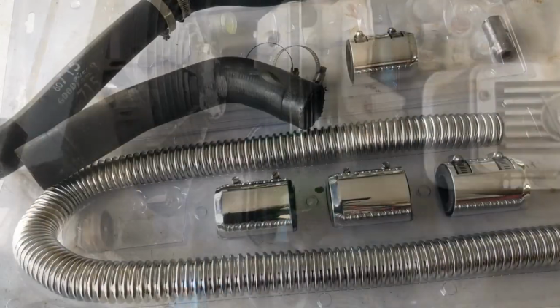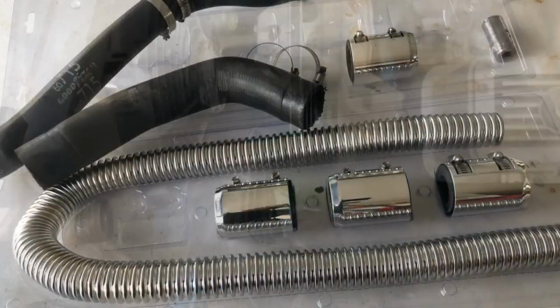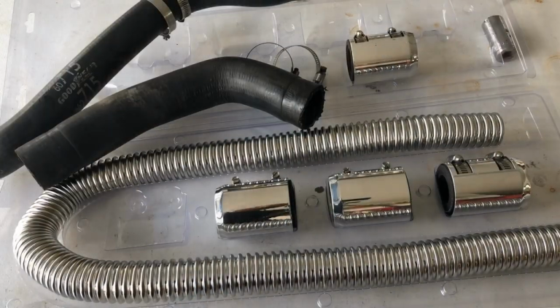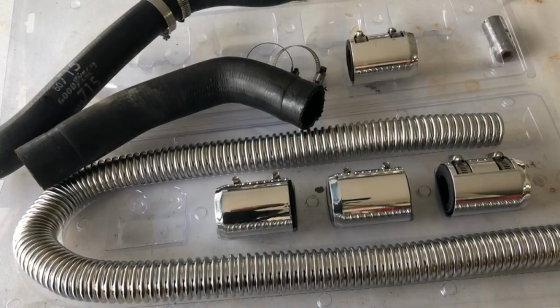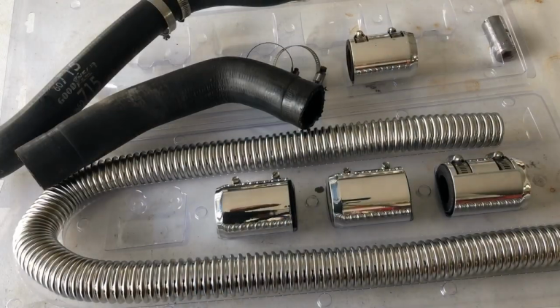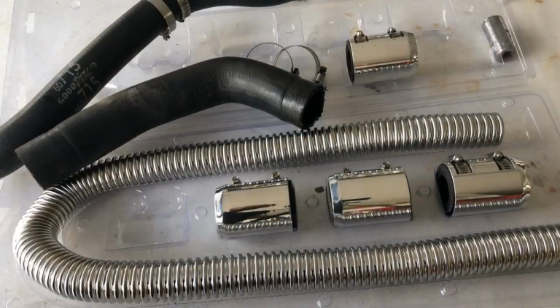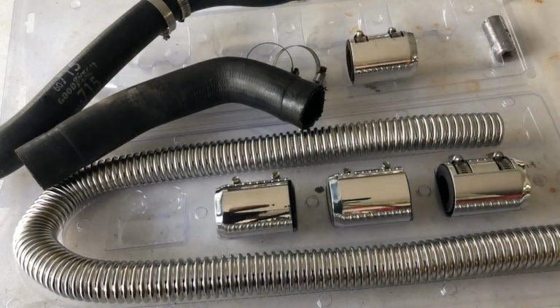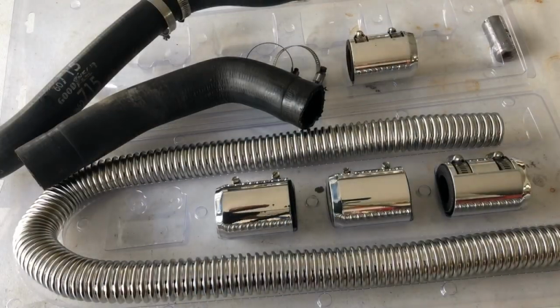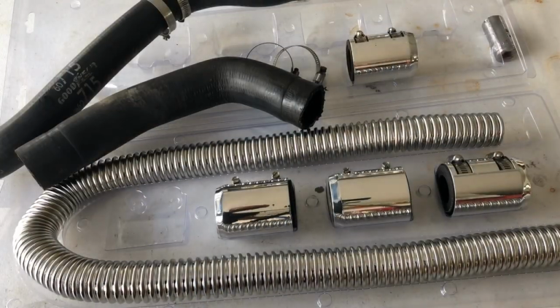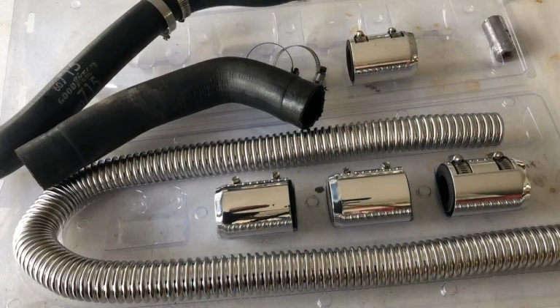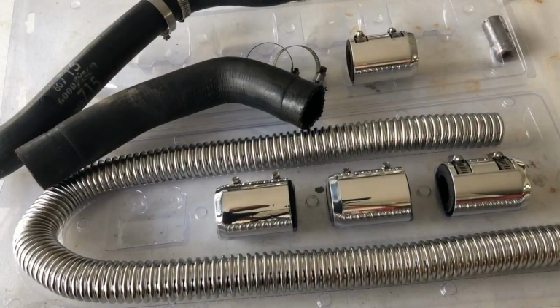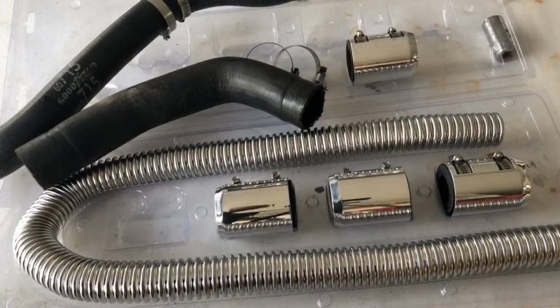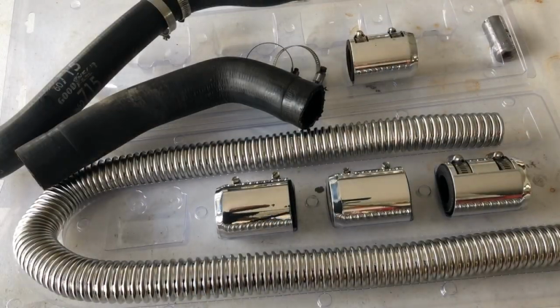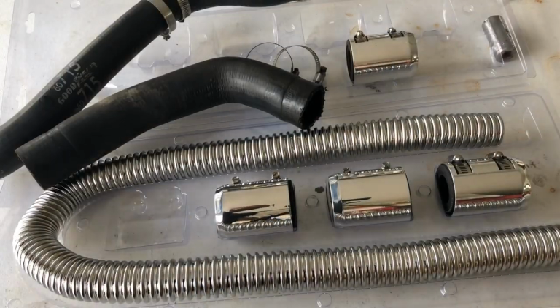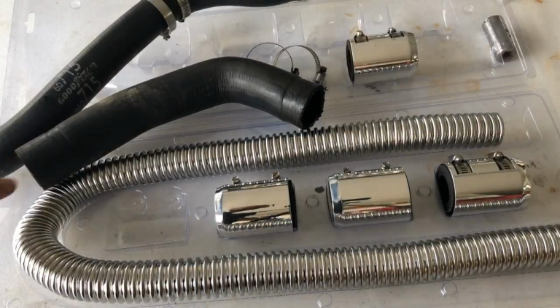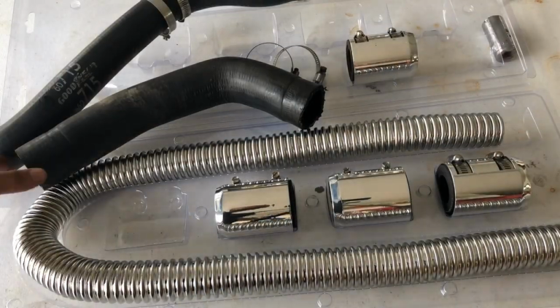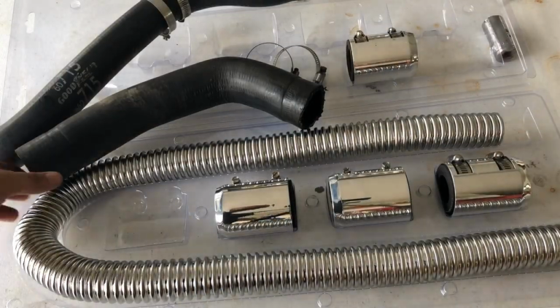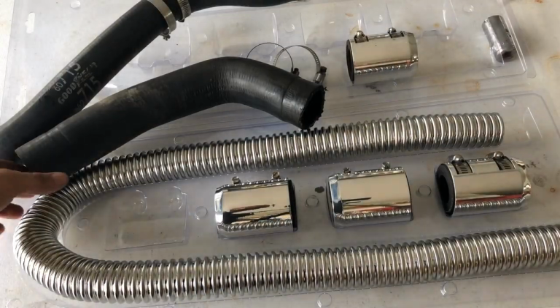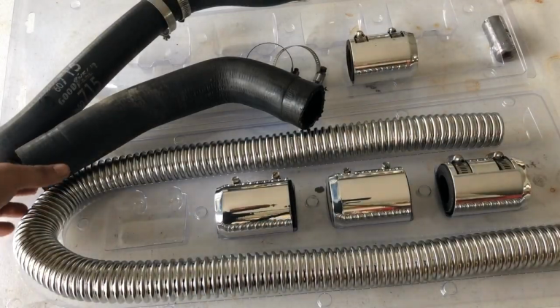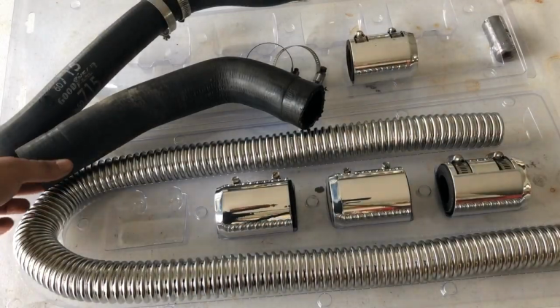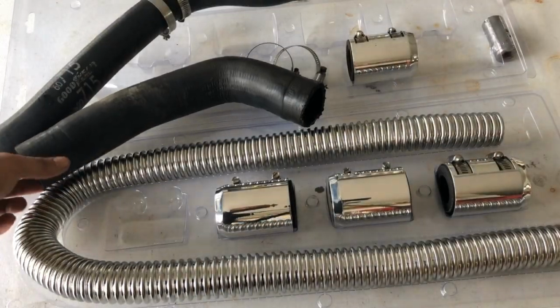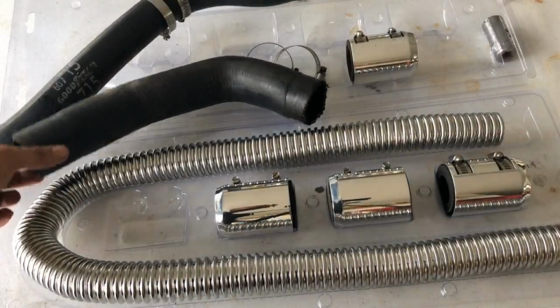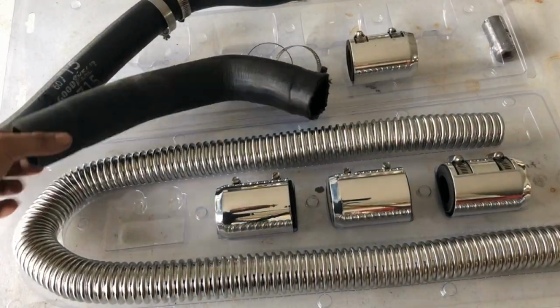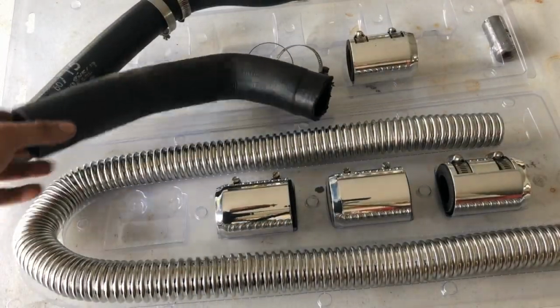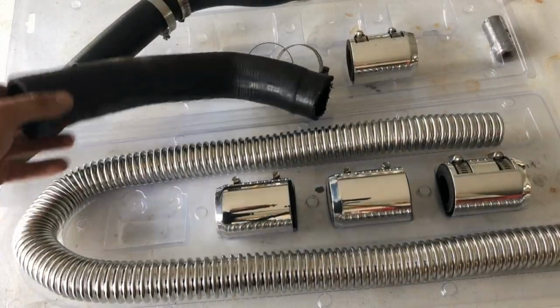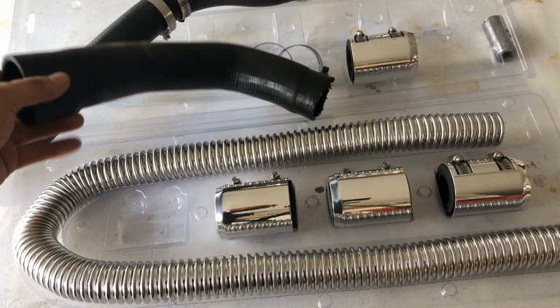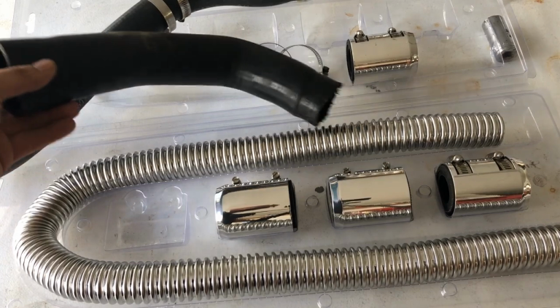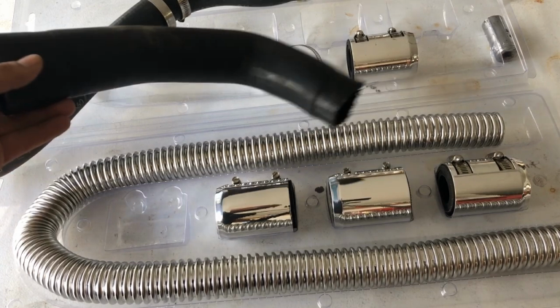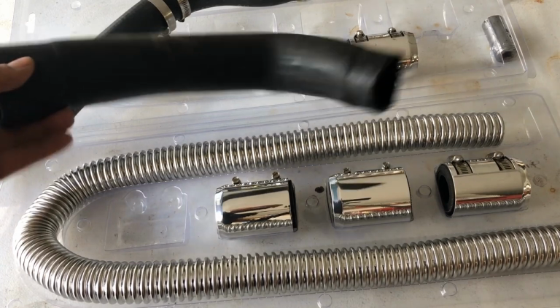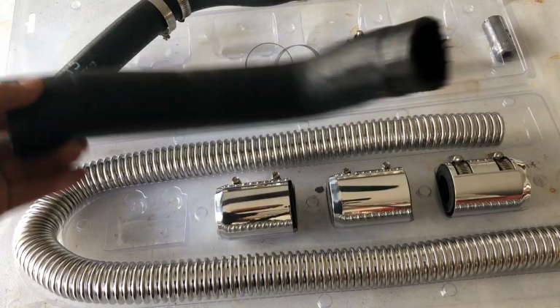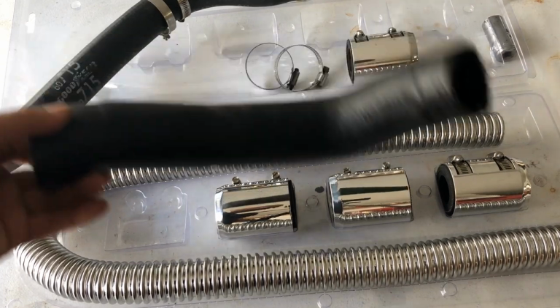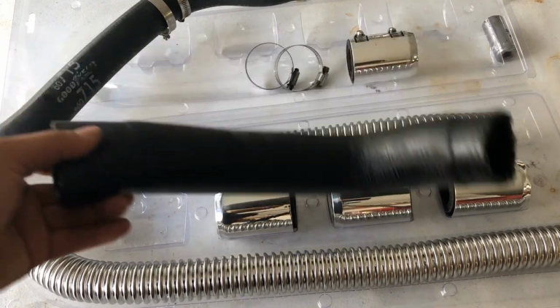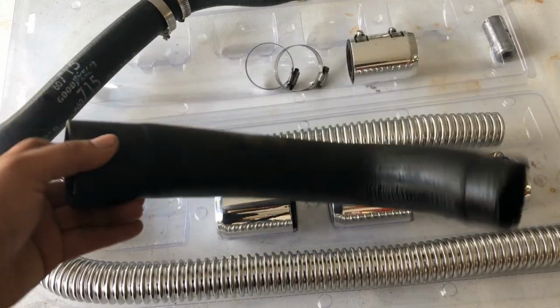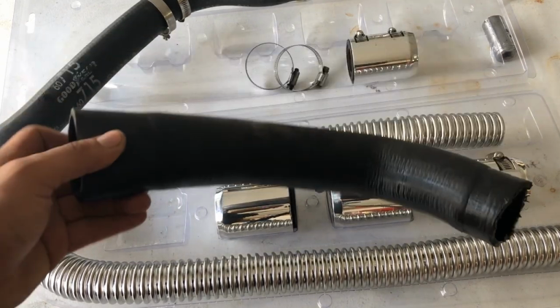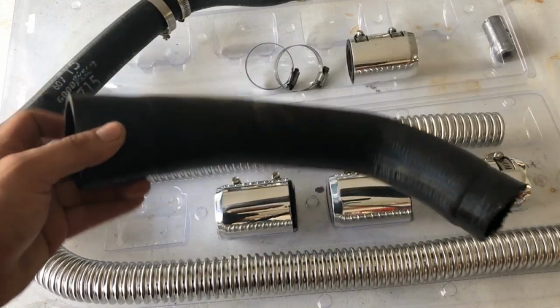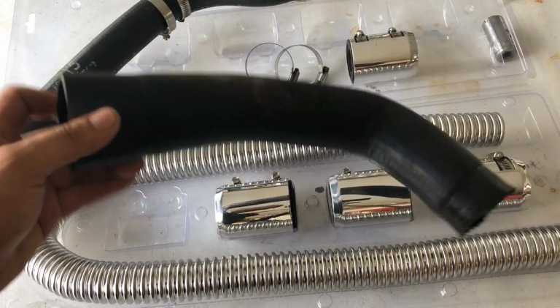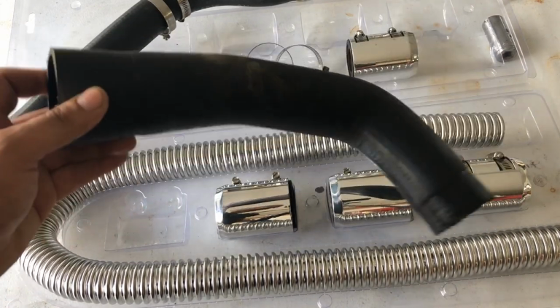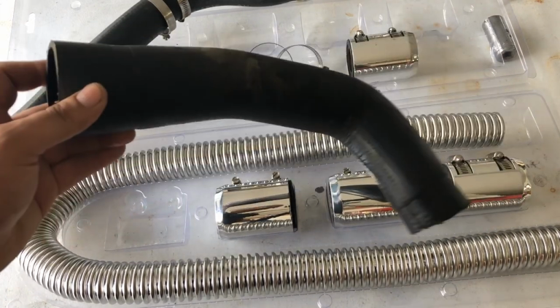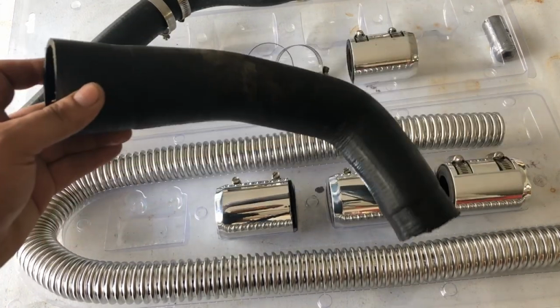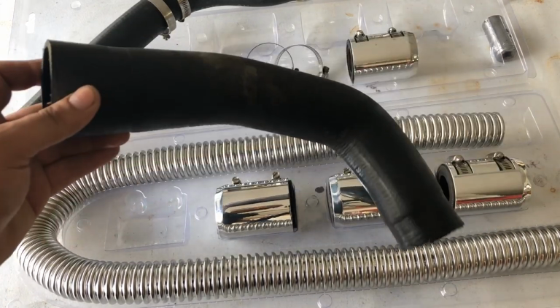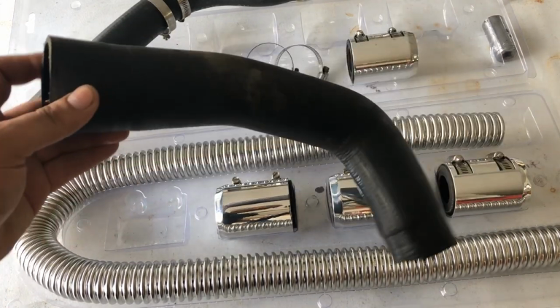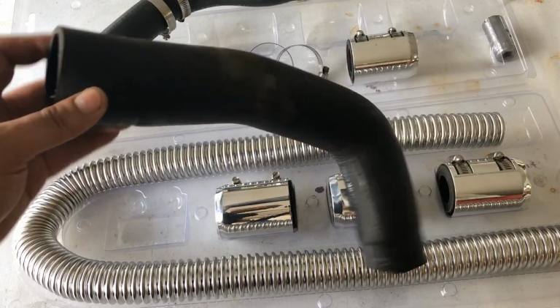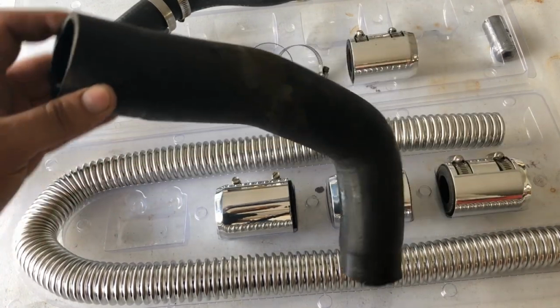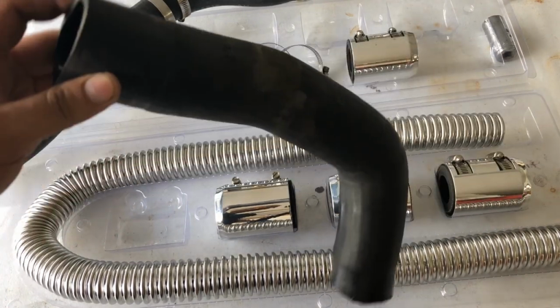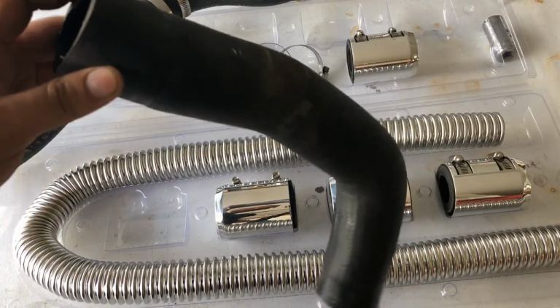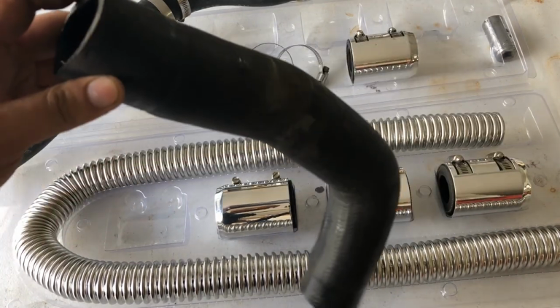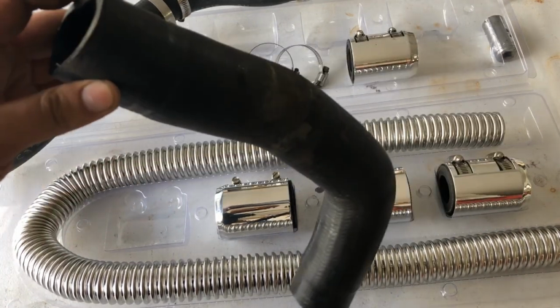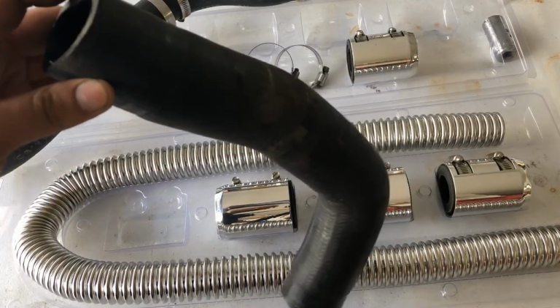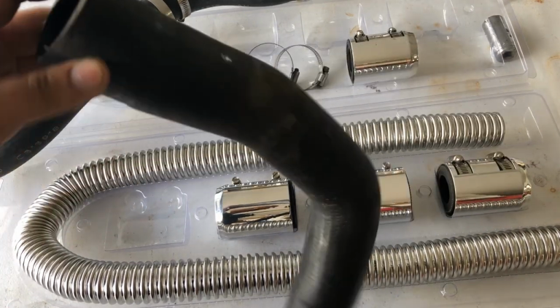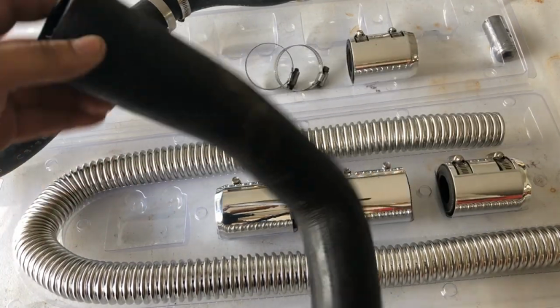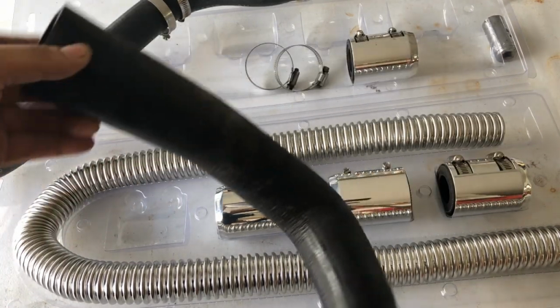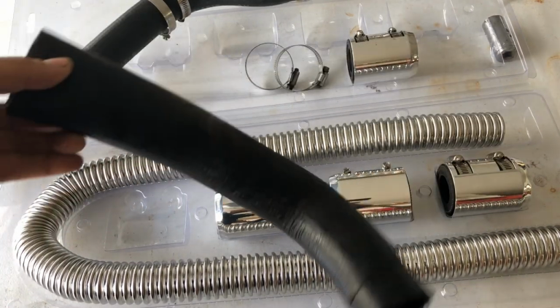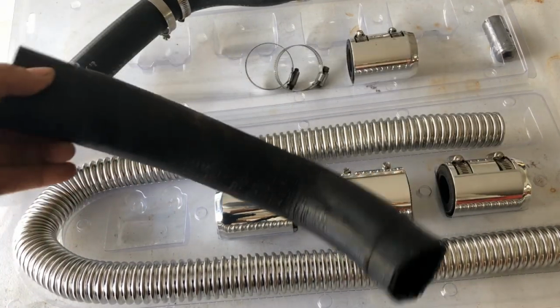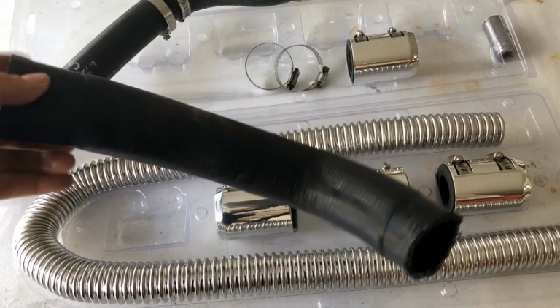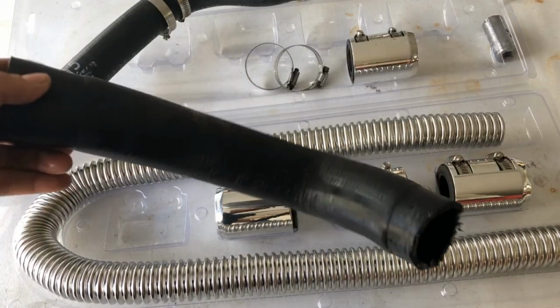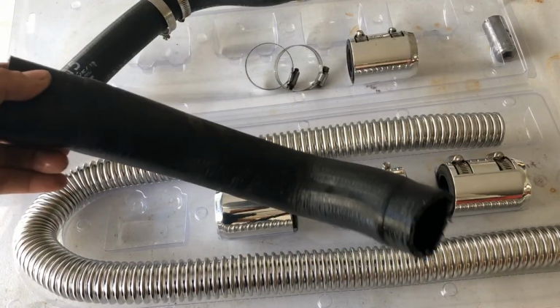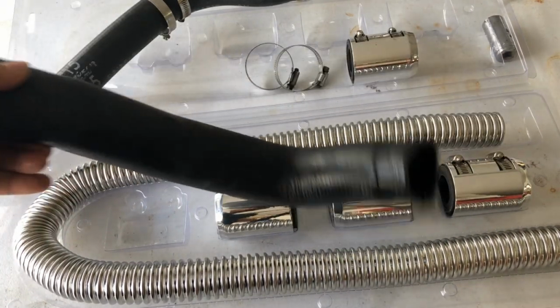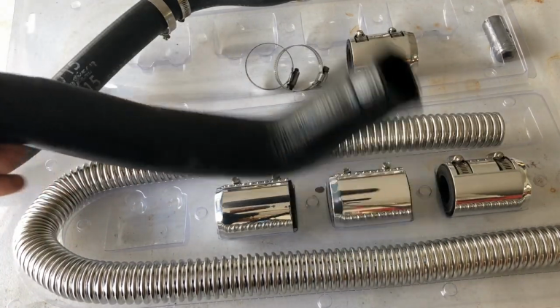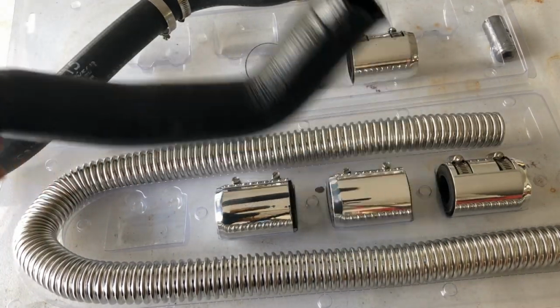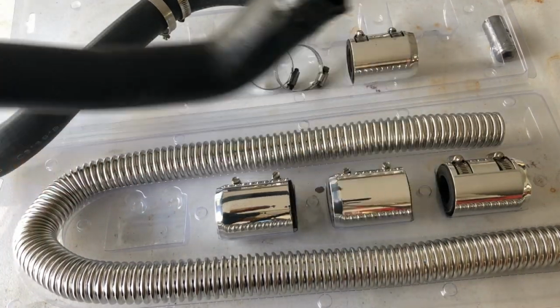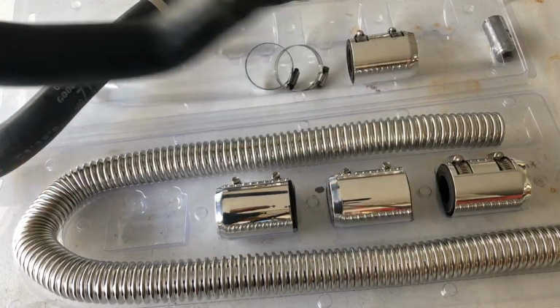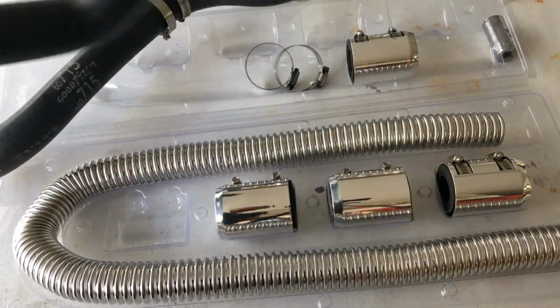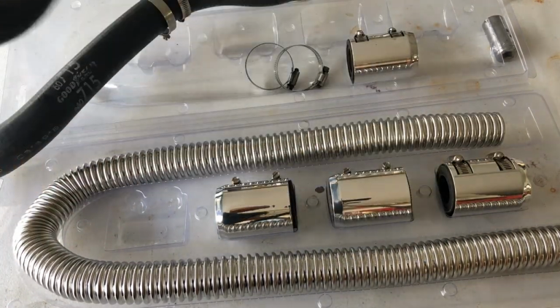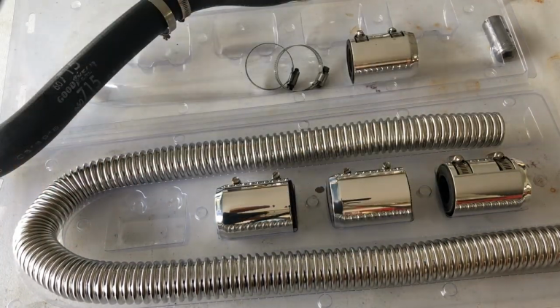Sadly, this kit's not going to work with the lower hoses, but I'll clean it off and put it back on.